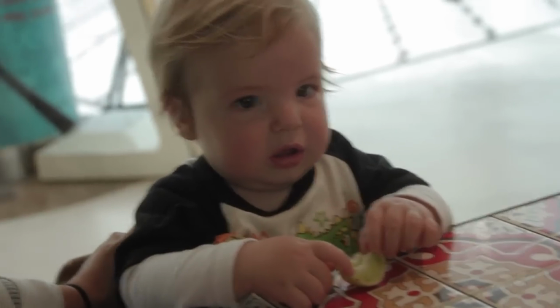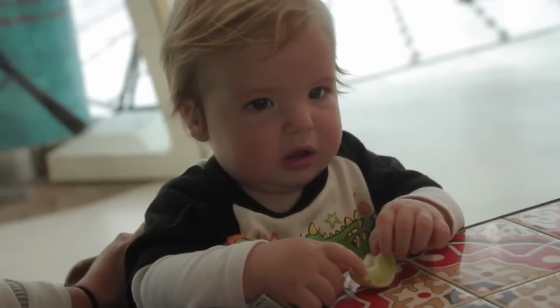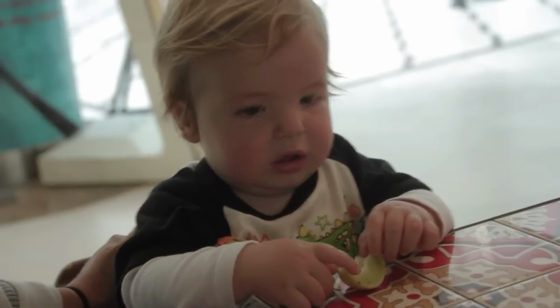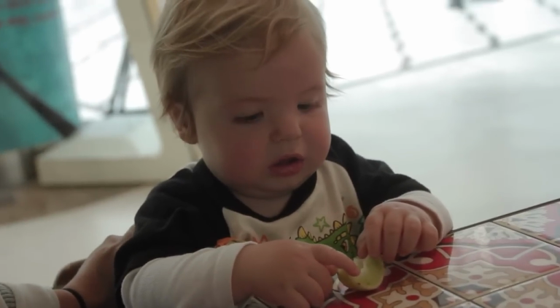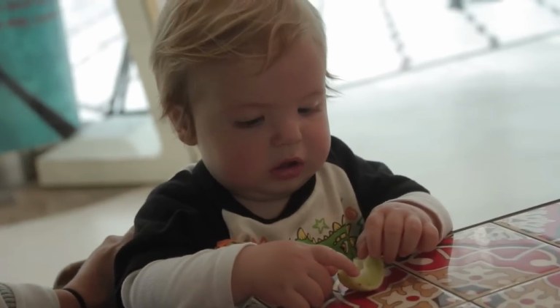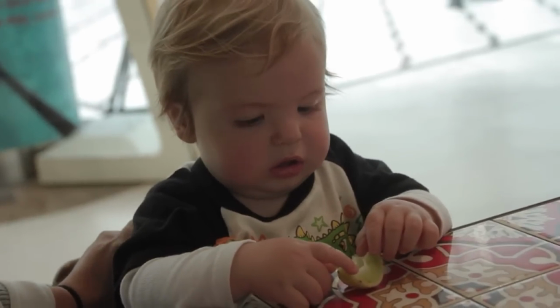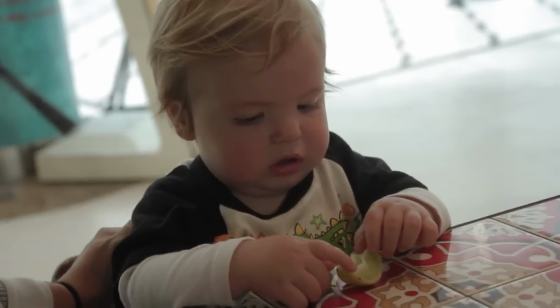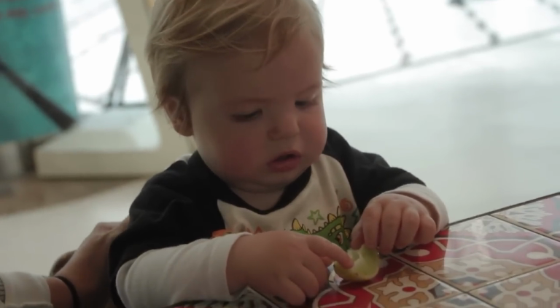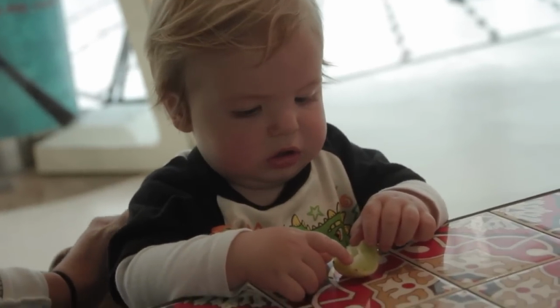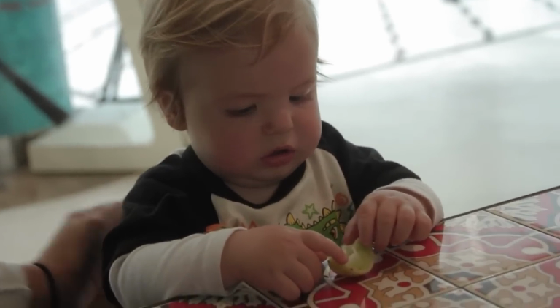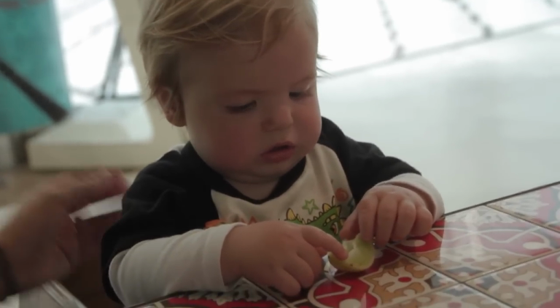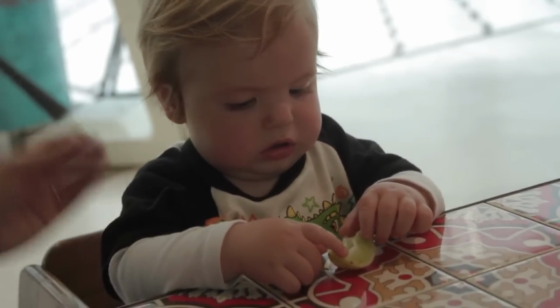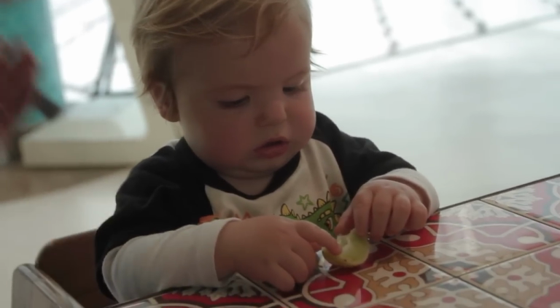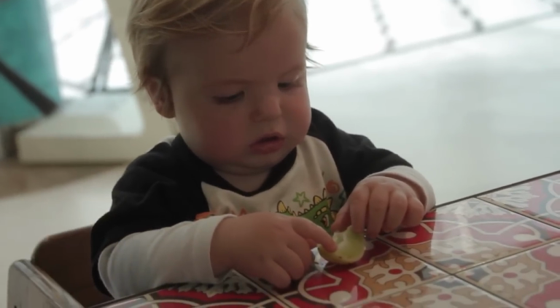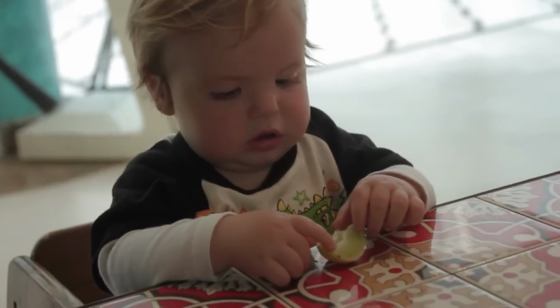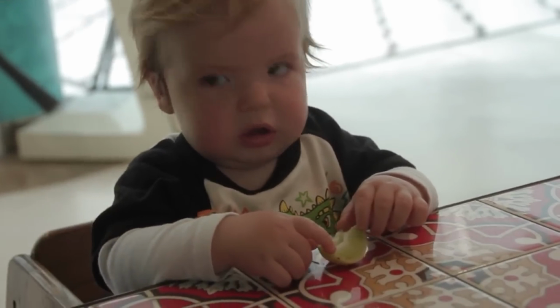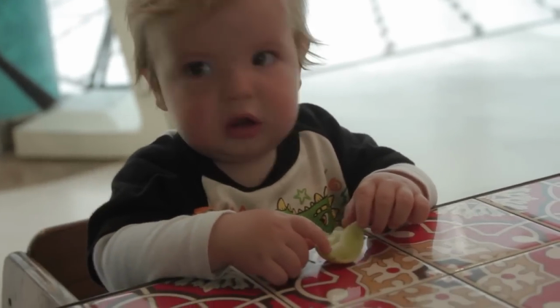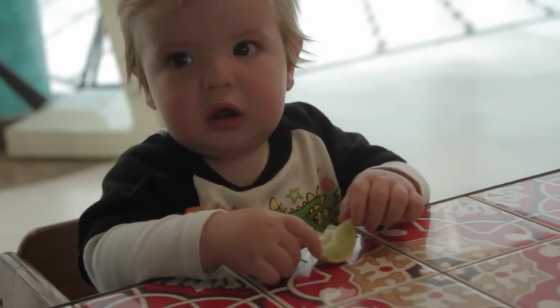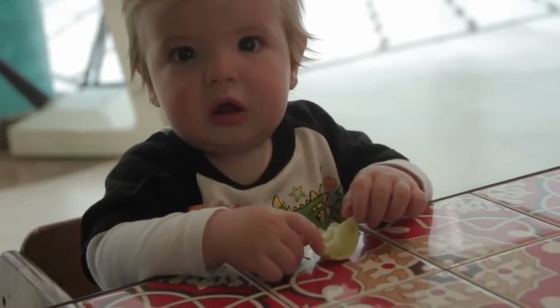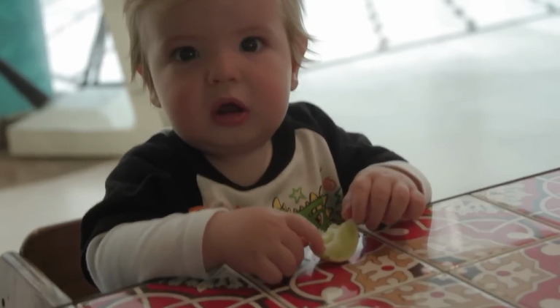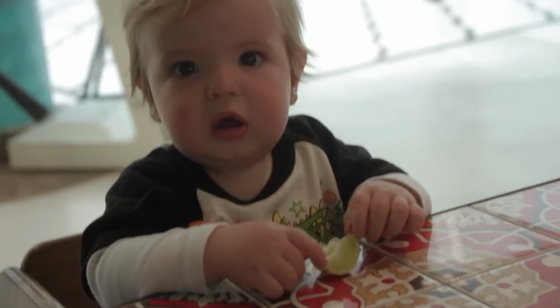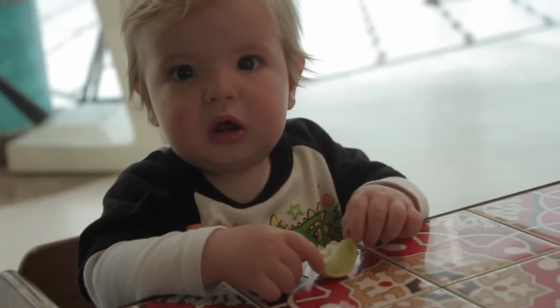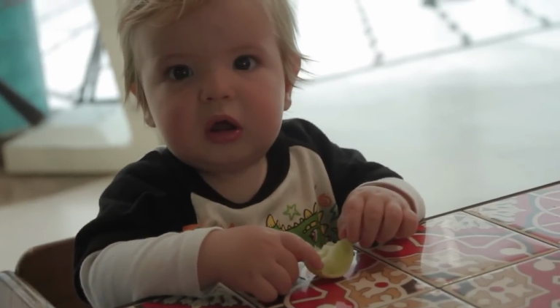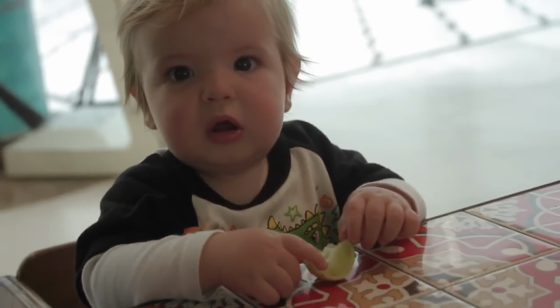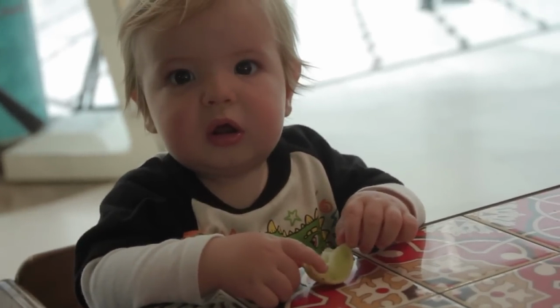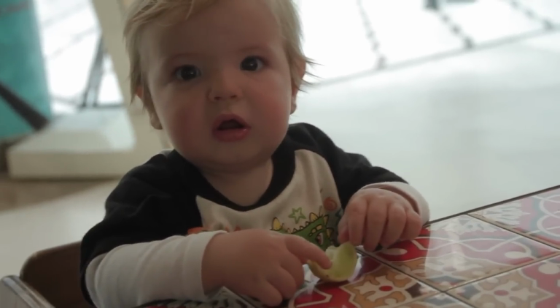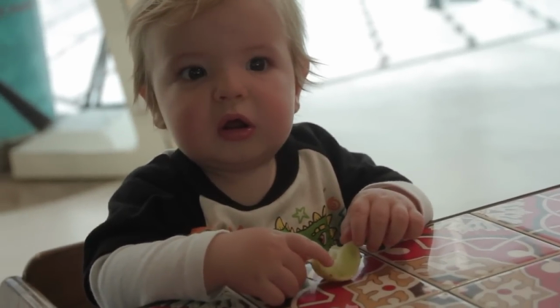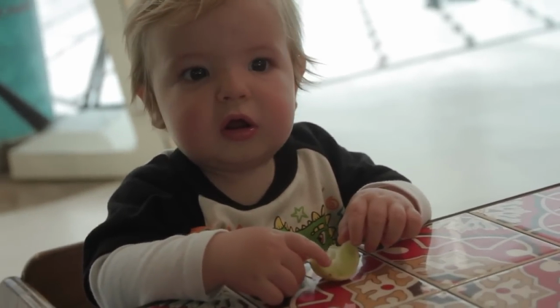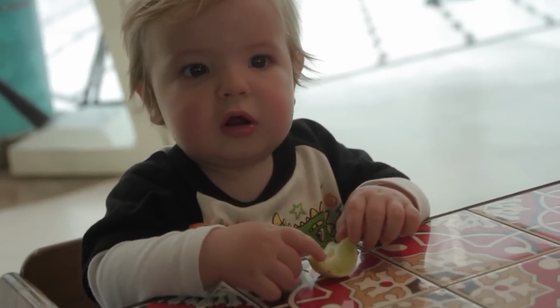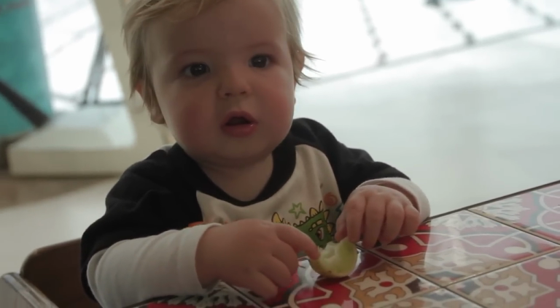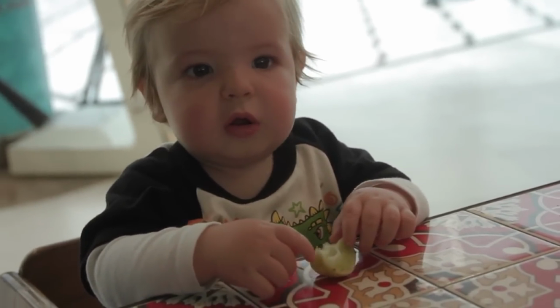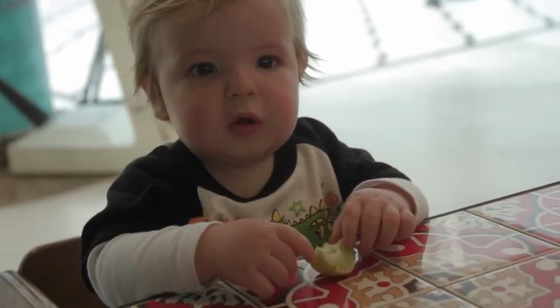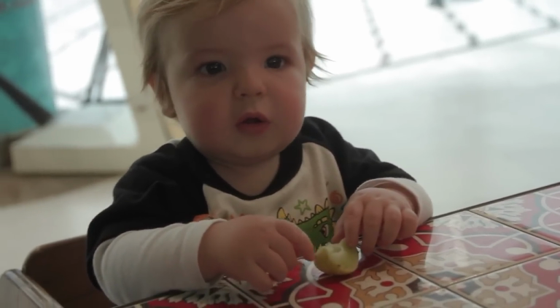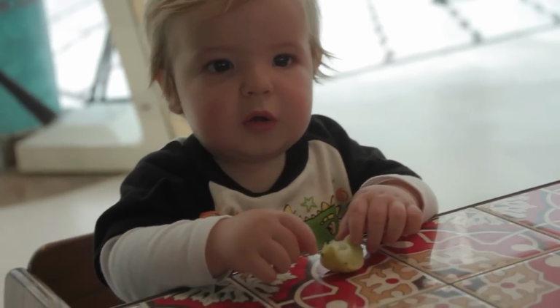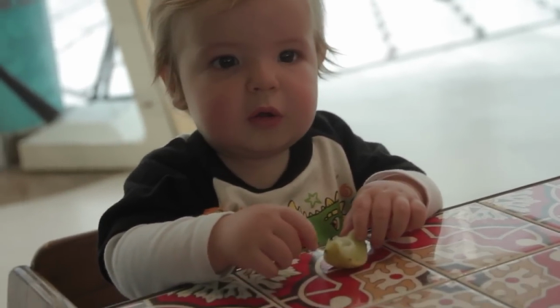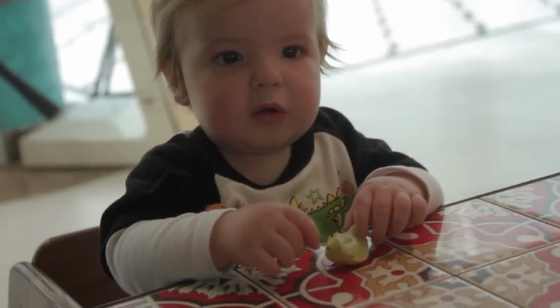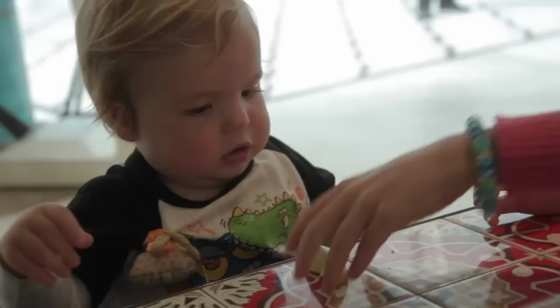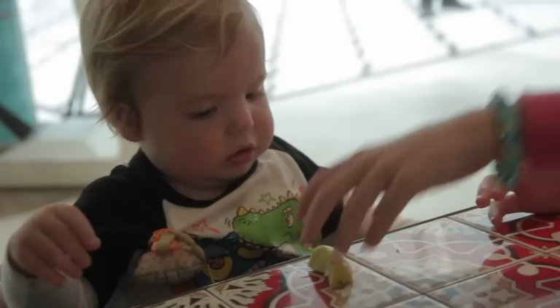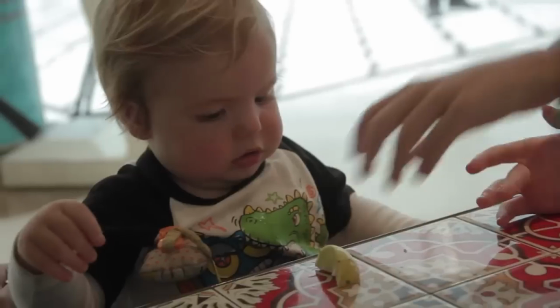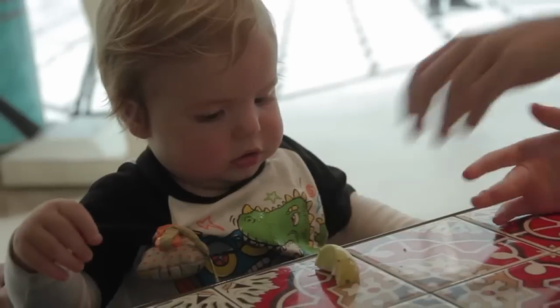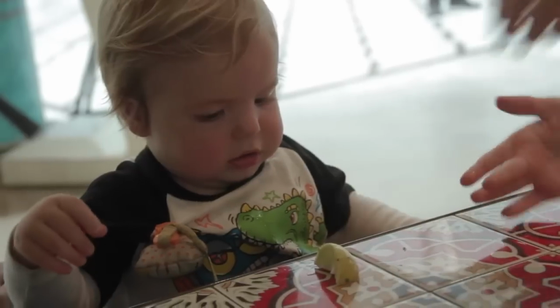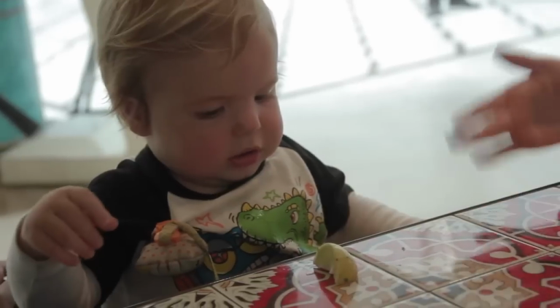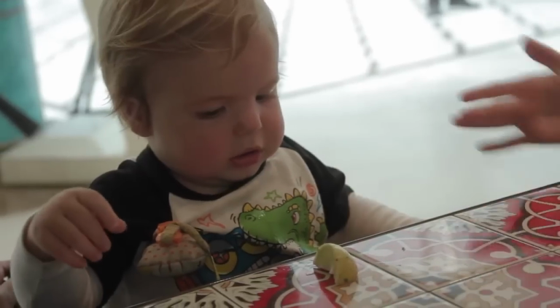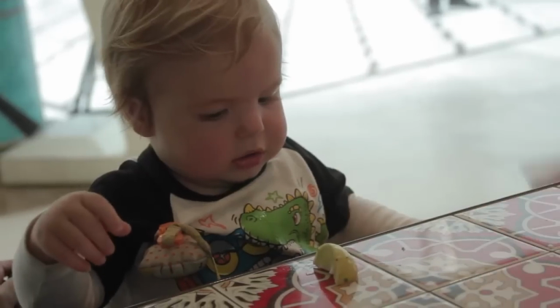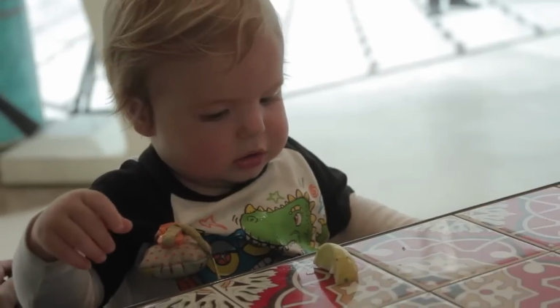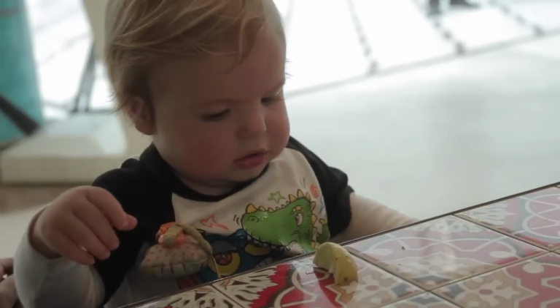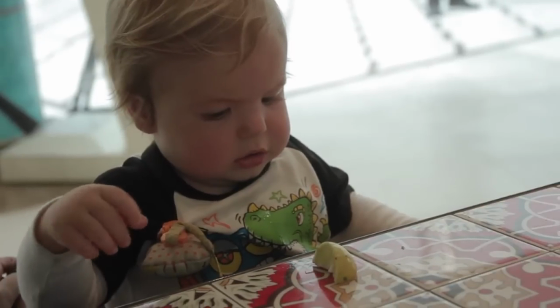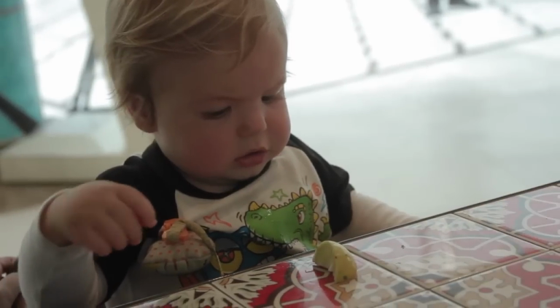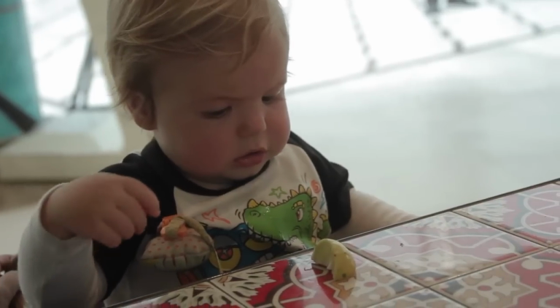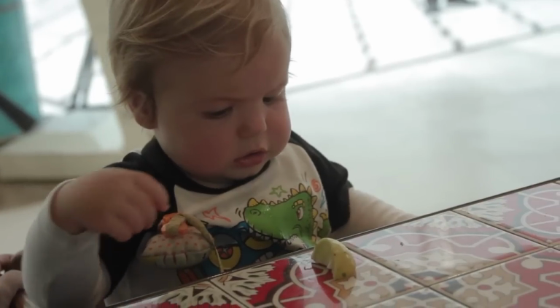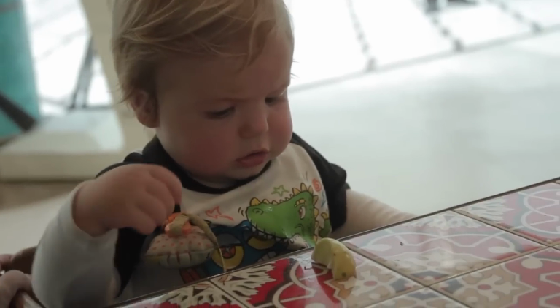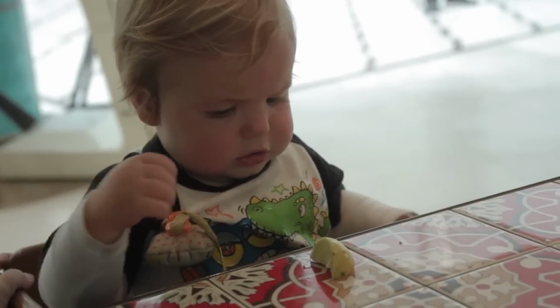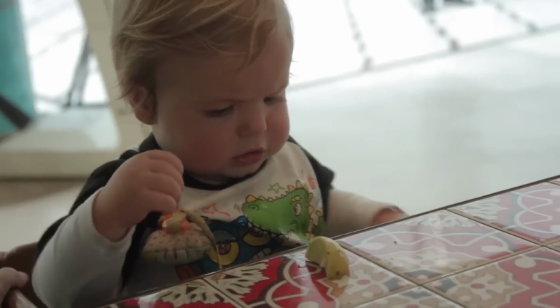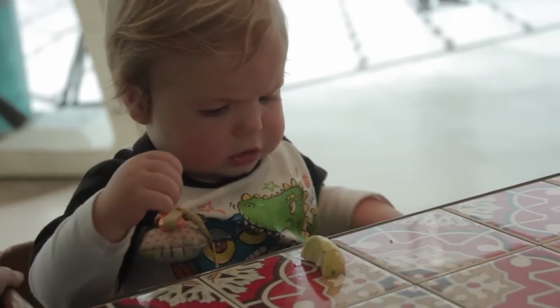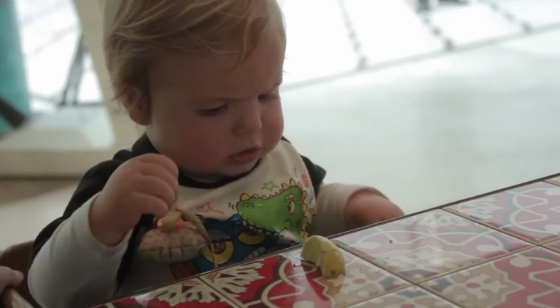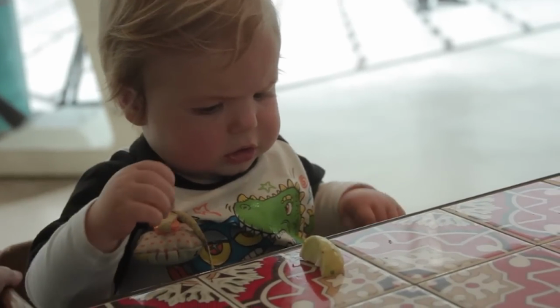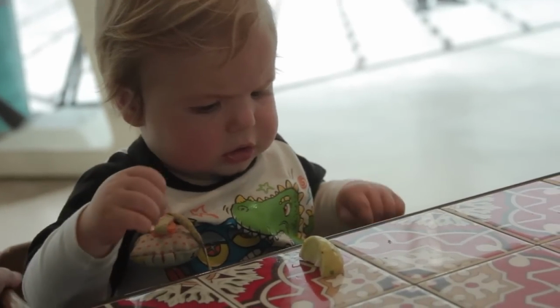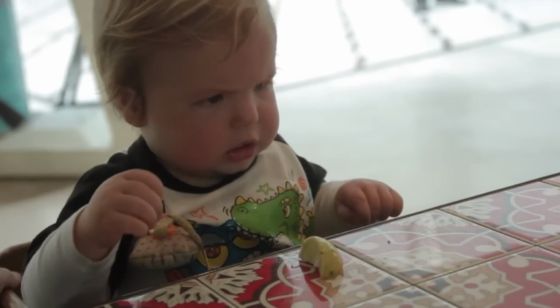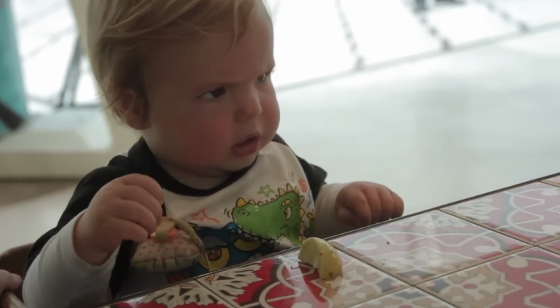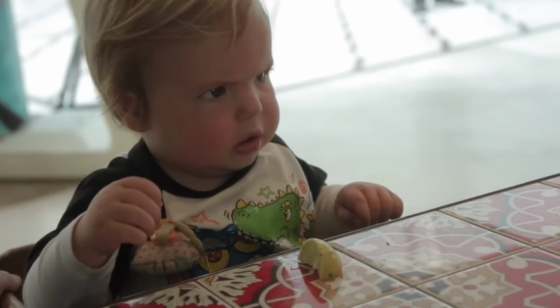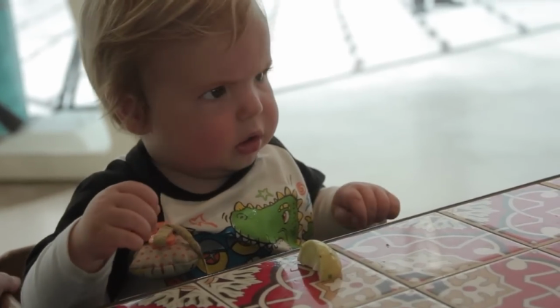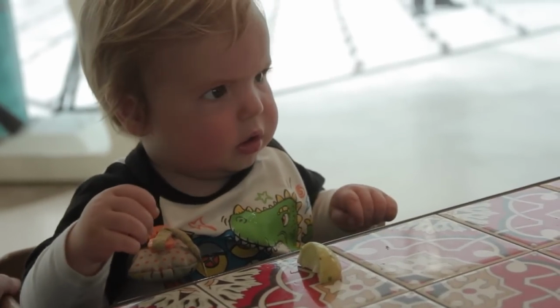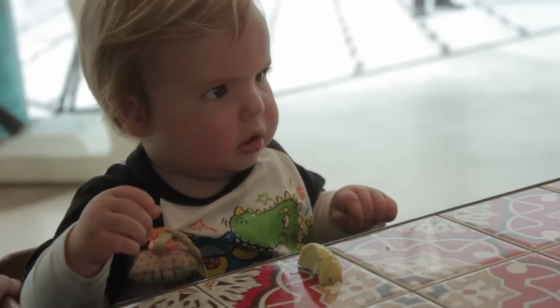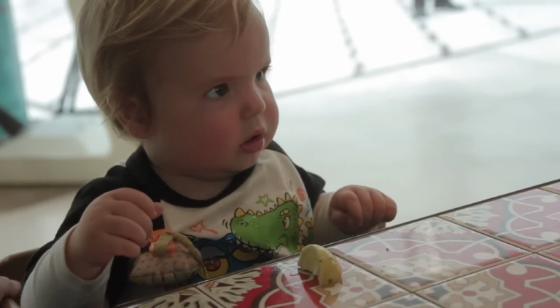Happy birthday! Got a lemon just for you! You can tell something's not right about him. Yeah, he knows — he's a little bit smarter.